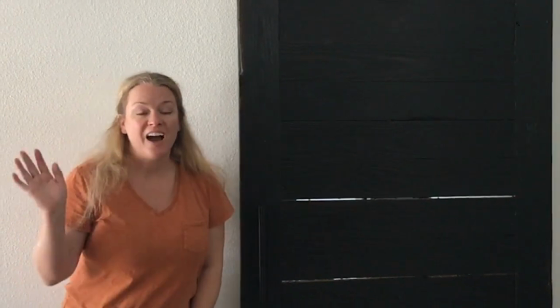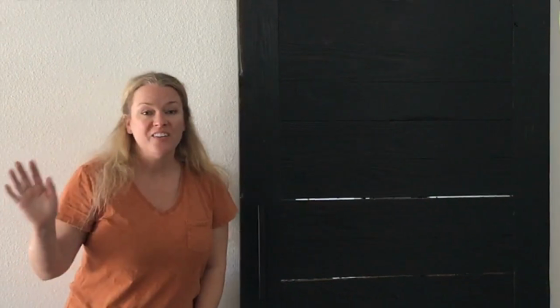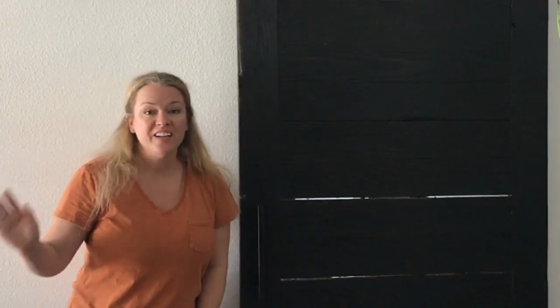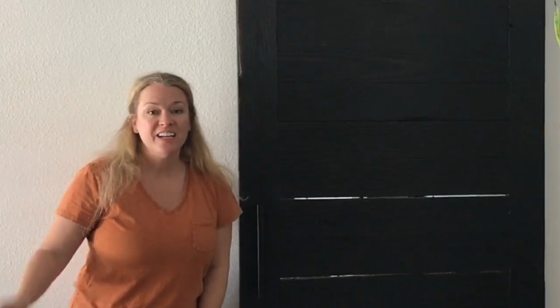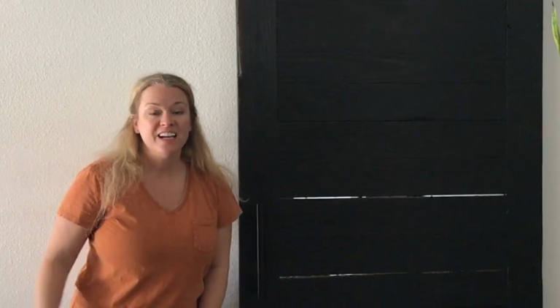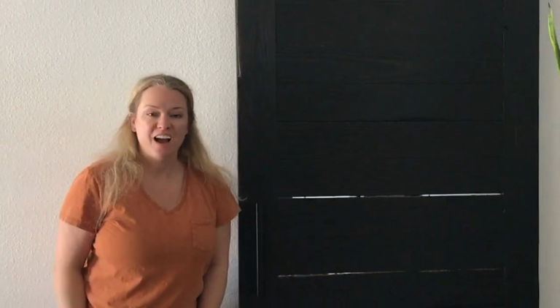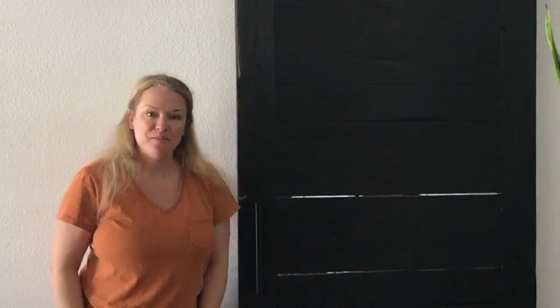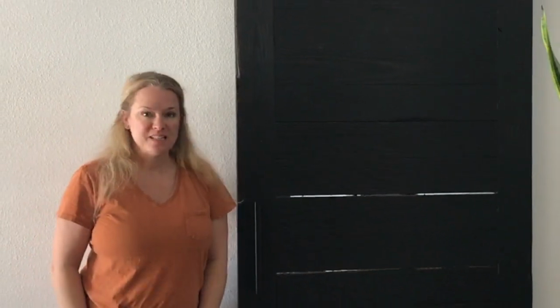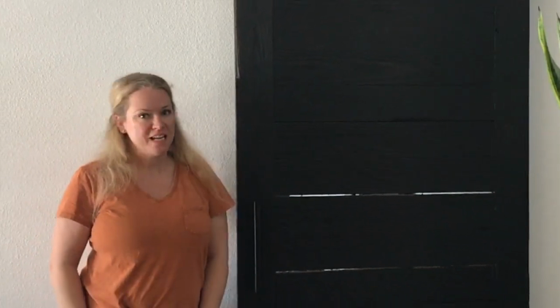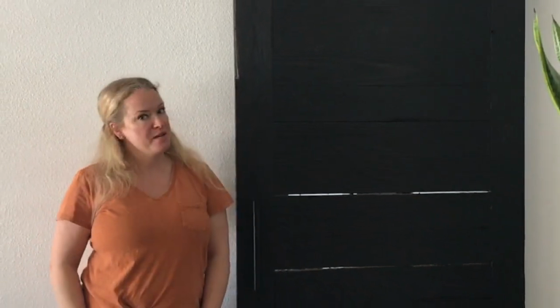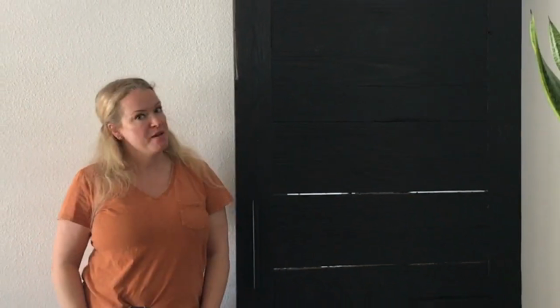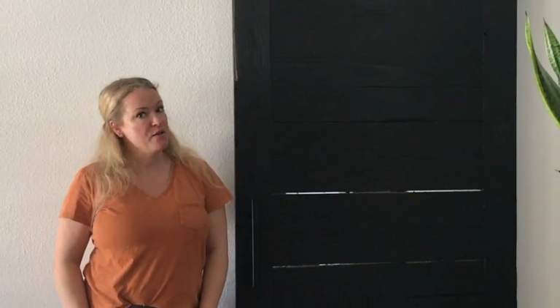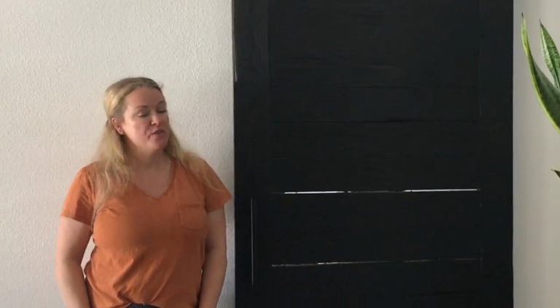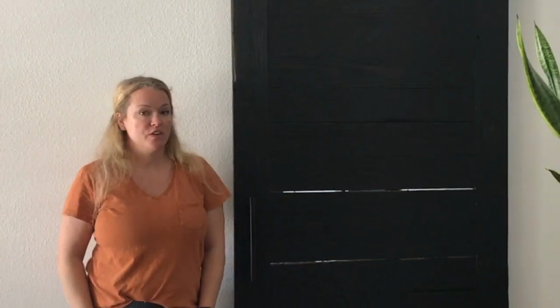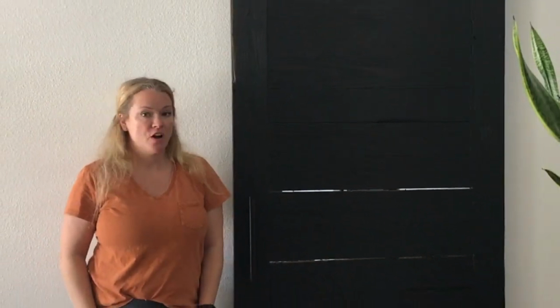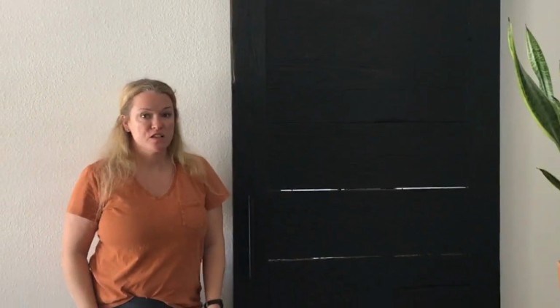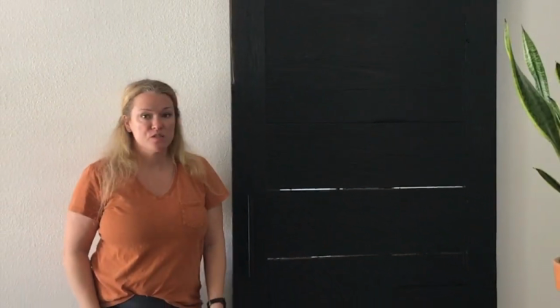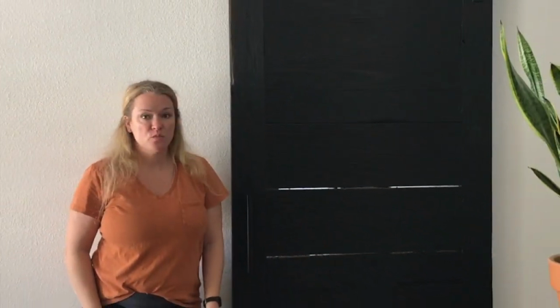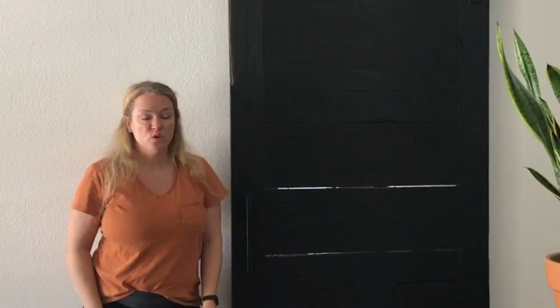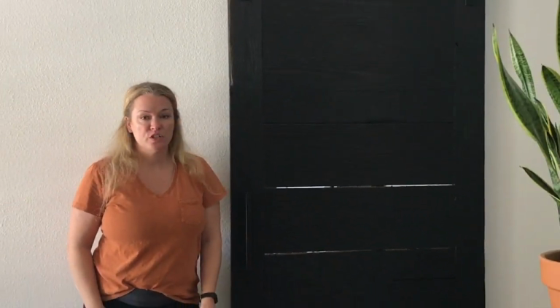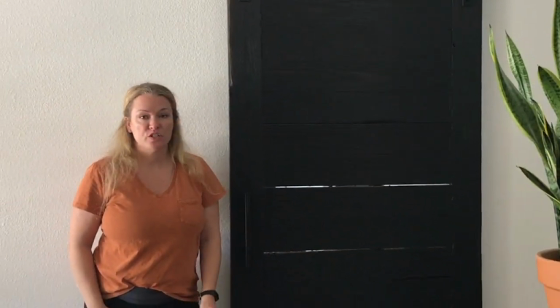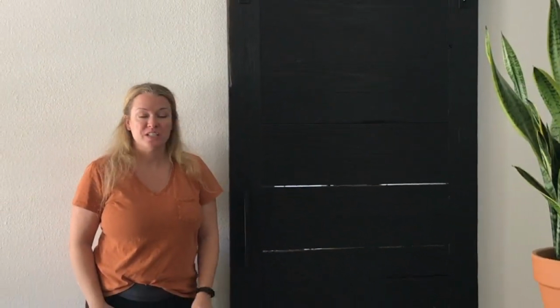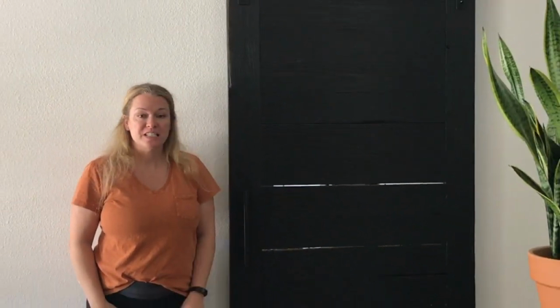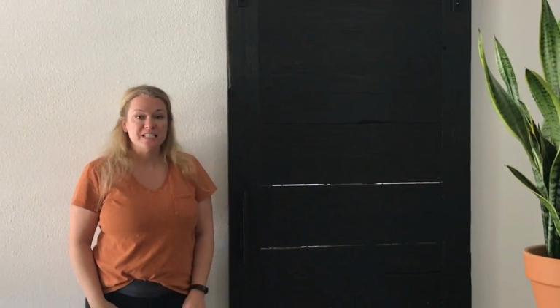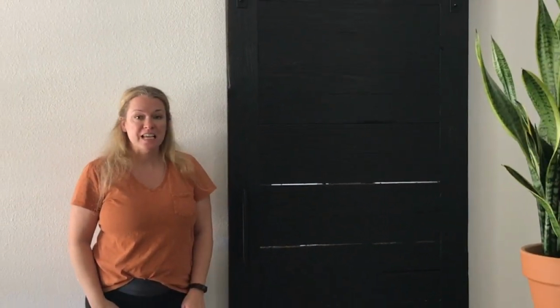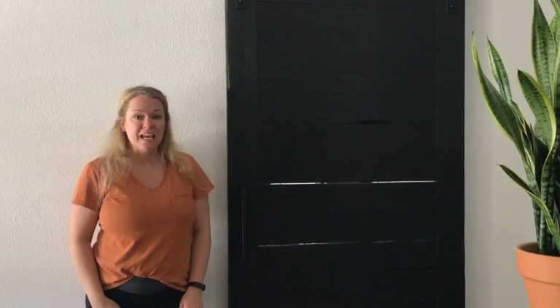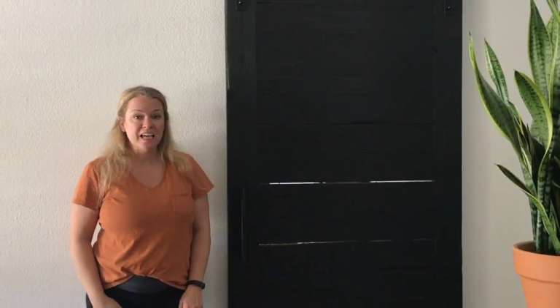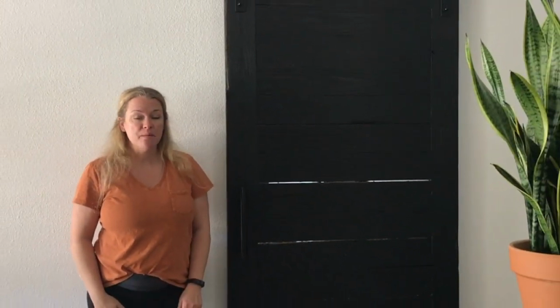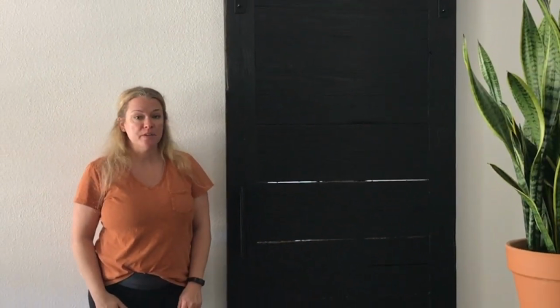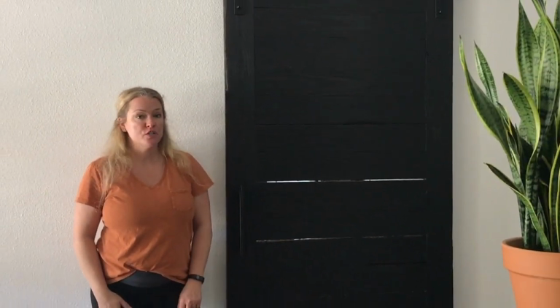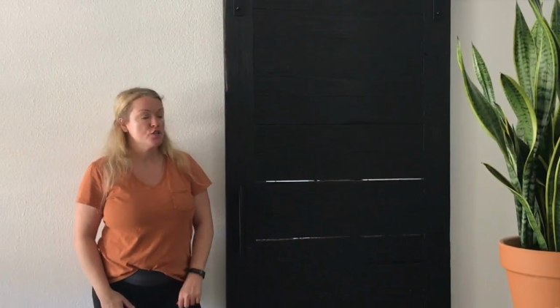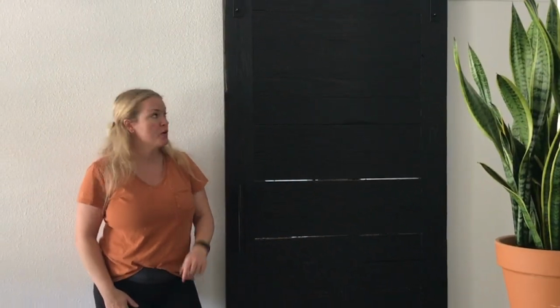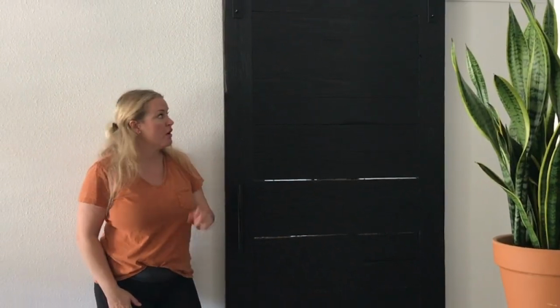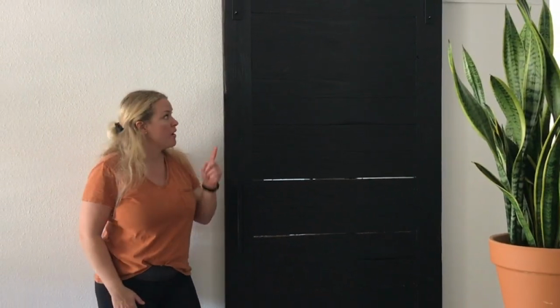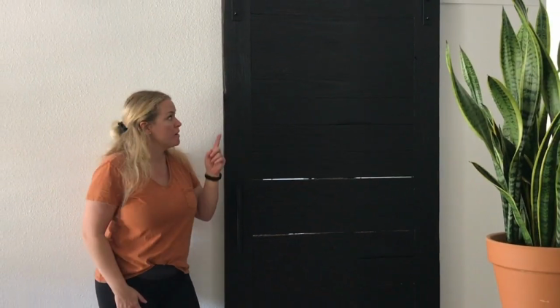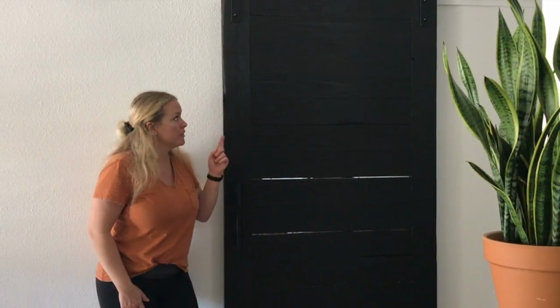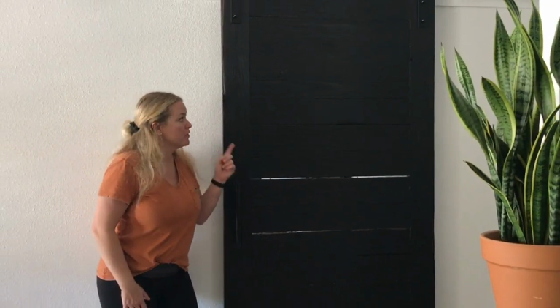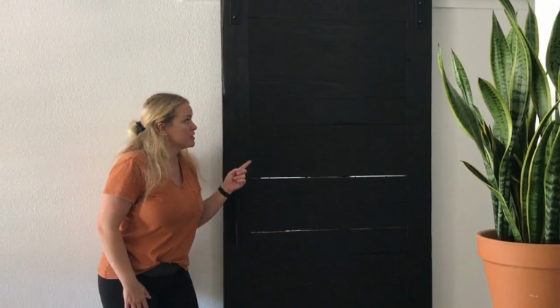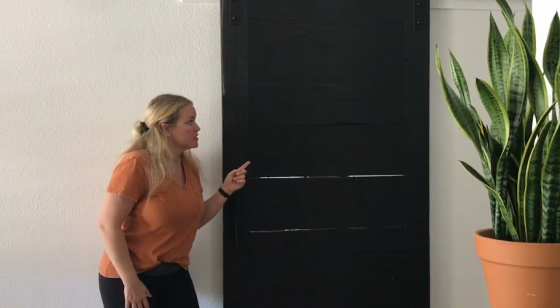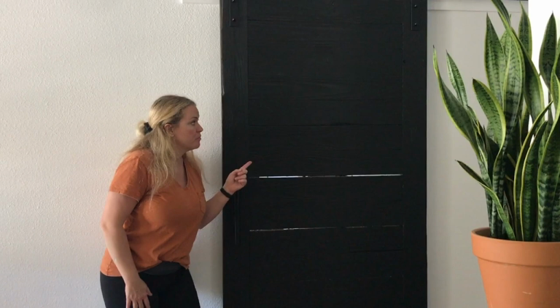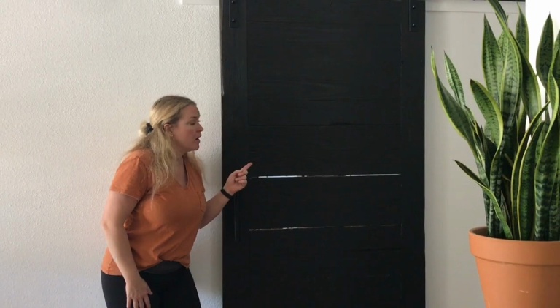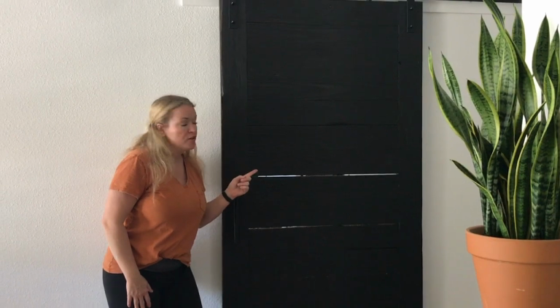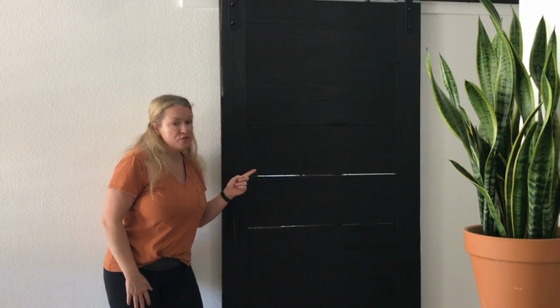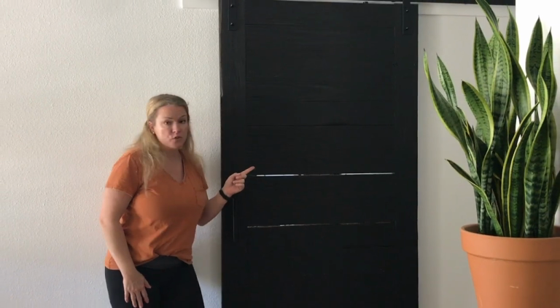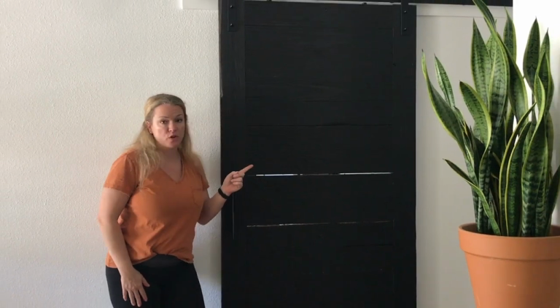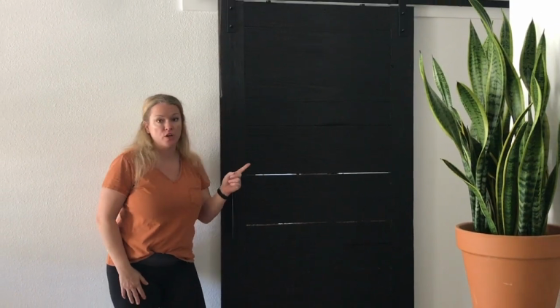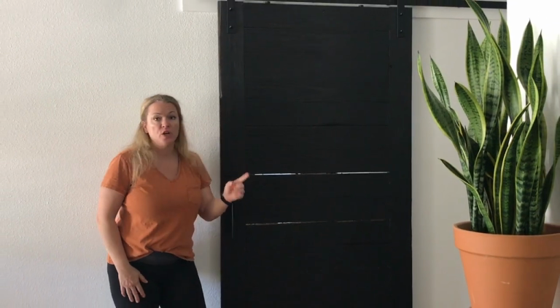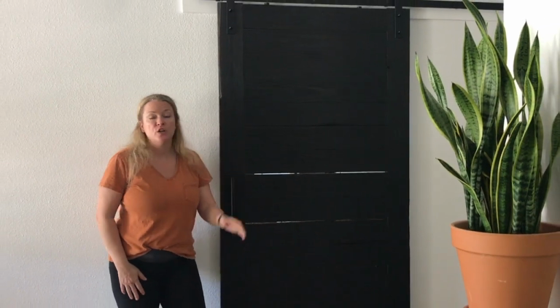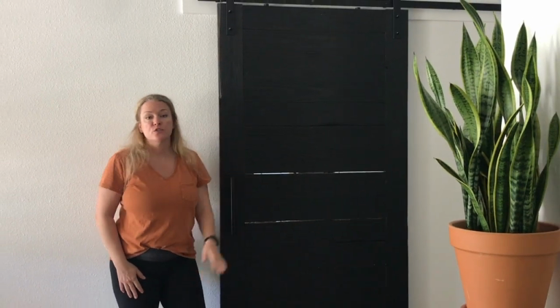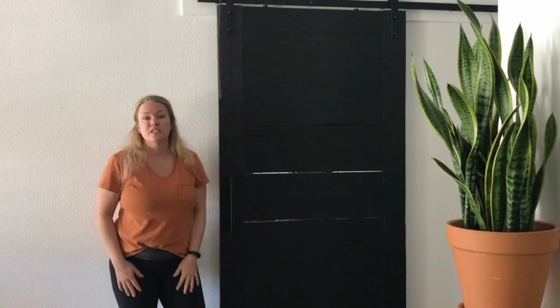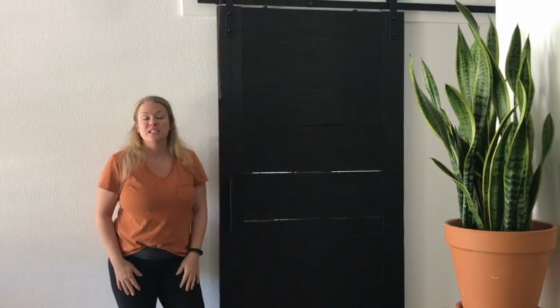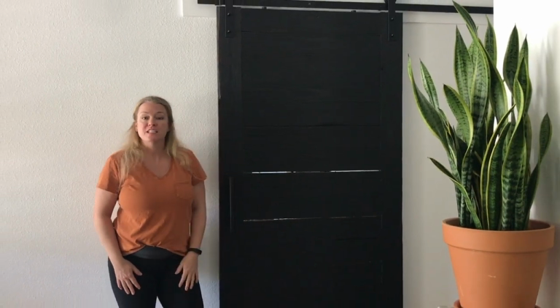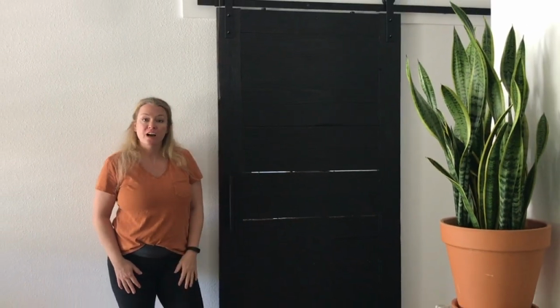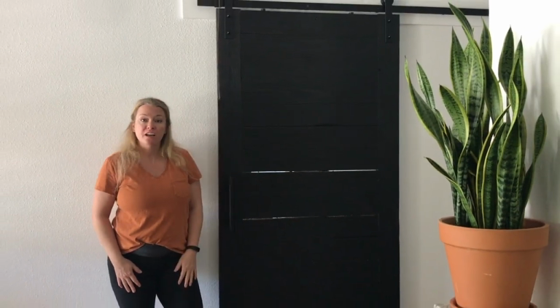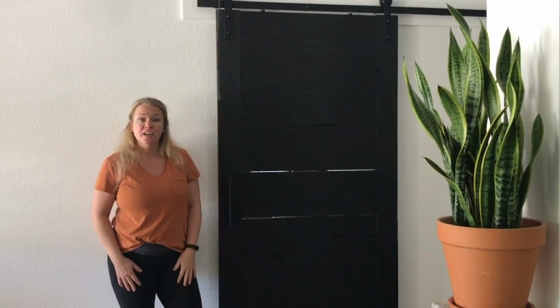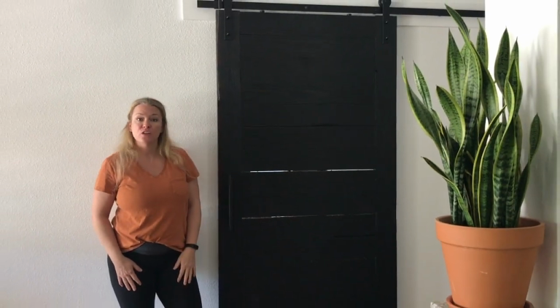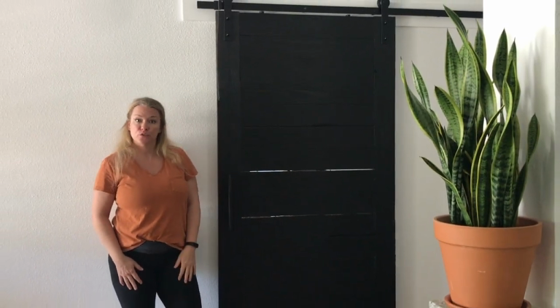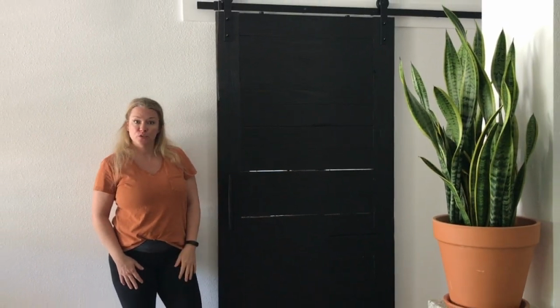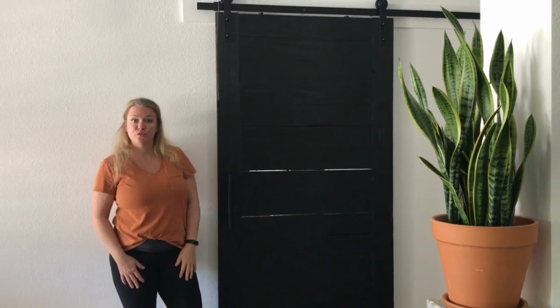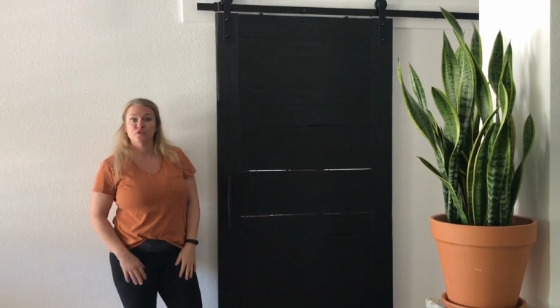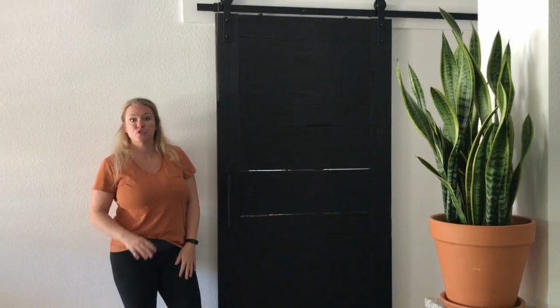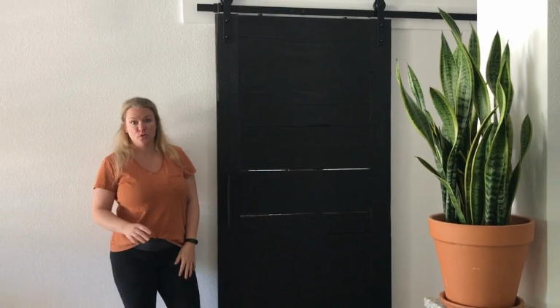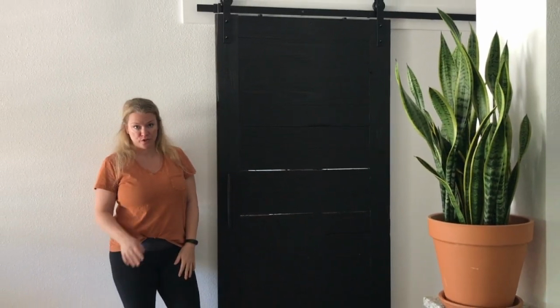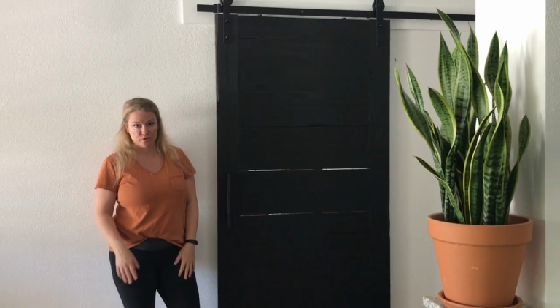Howdy! I'm Sadie Mae with The Awesome Orange and today I'm going to show you how I built this barn door using tongue and groove joinery.